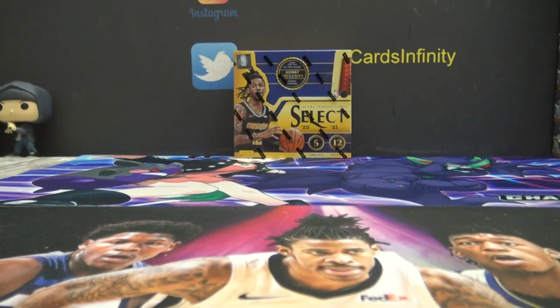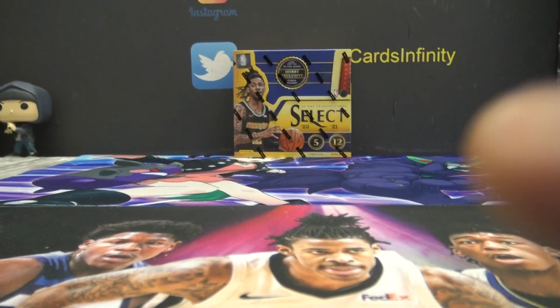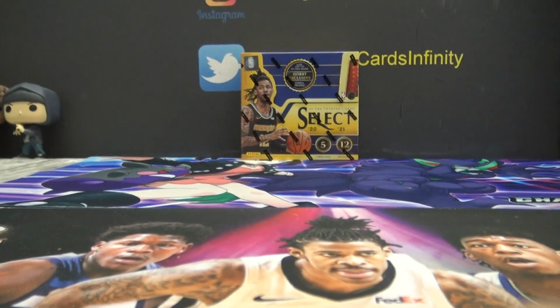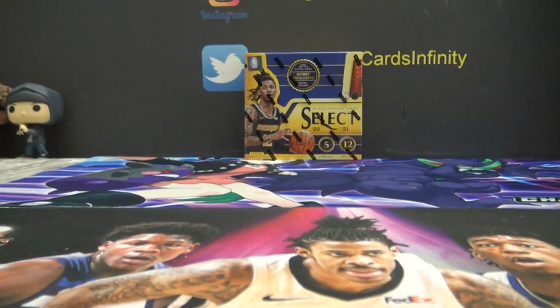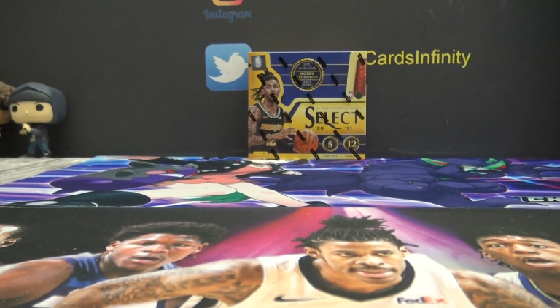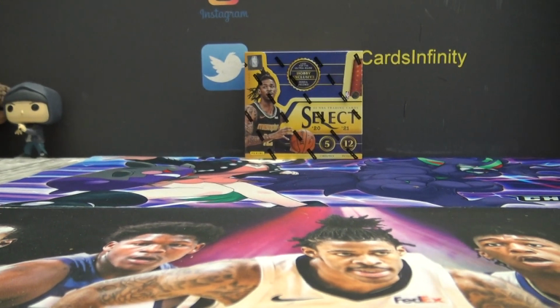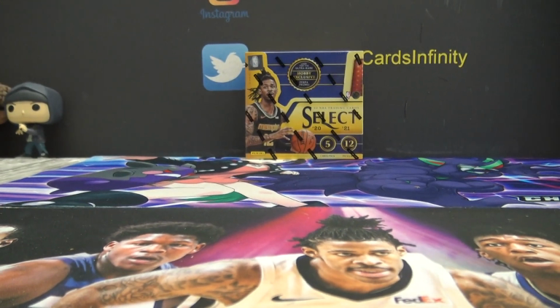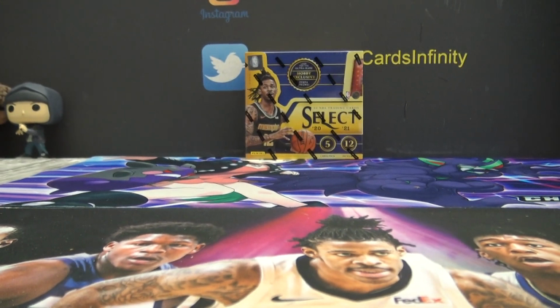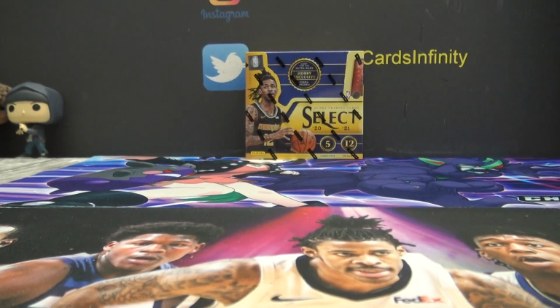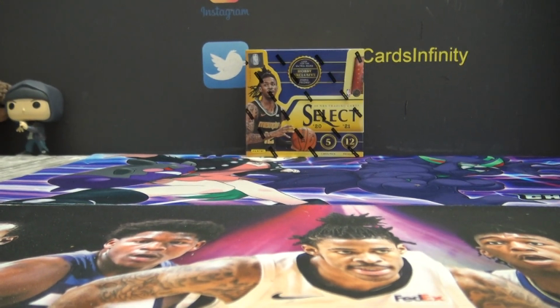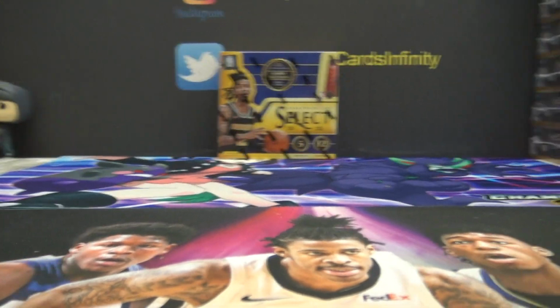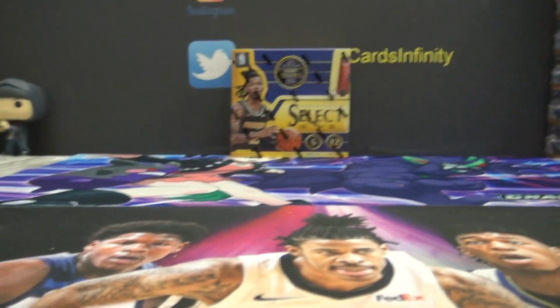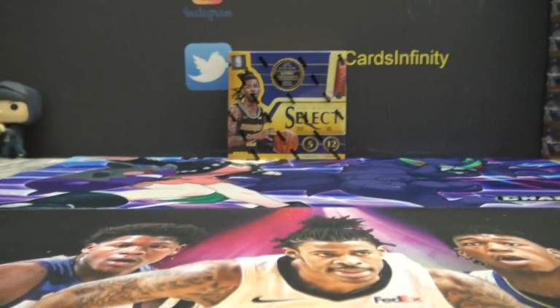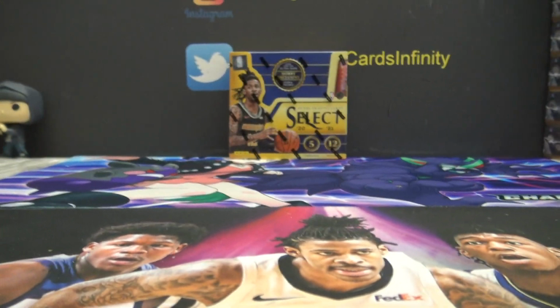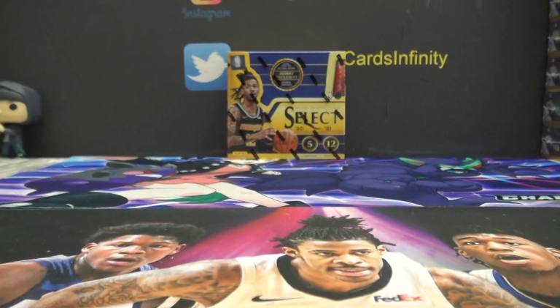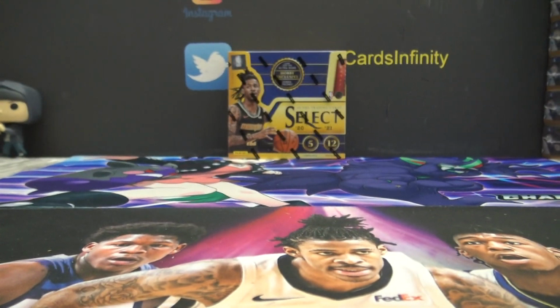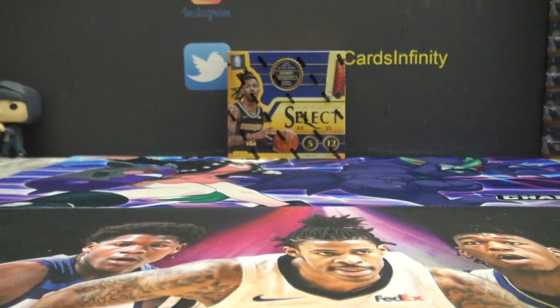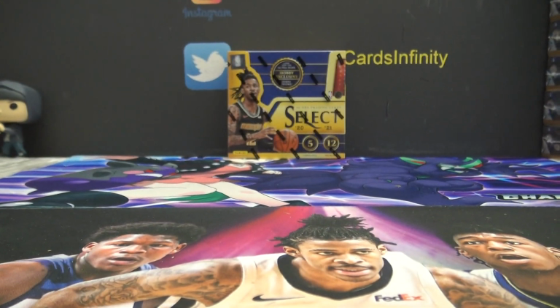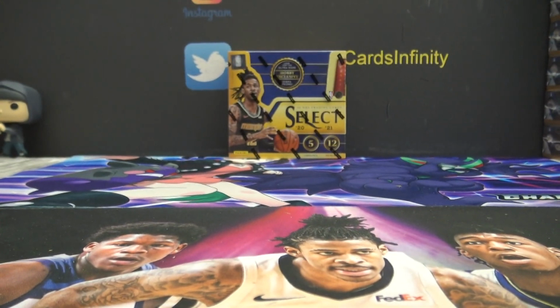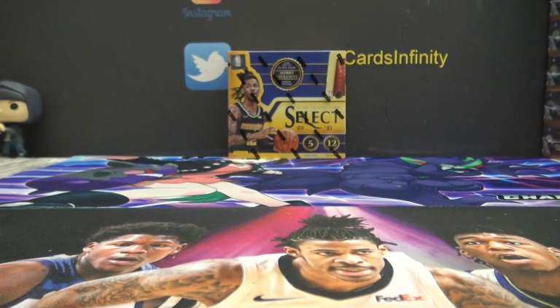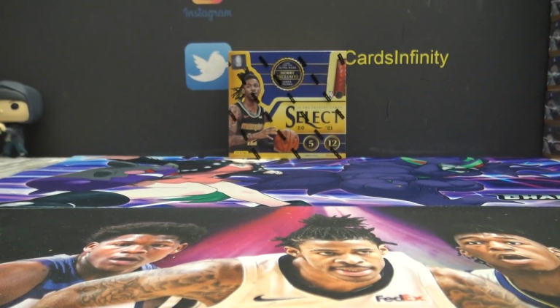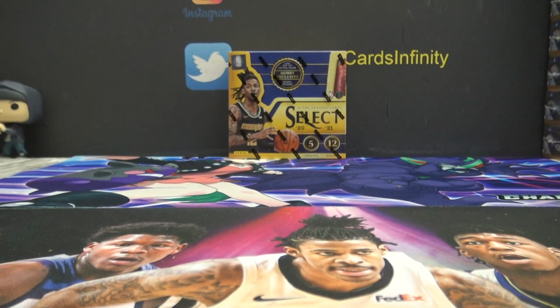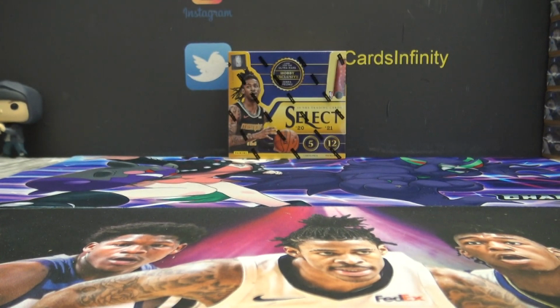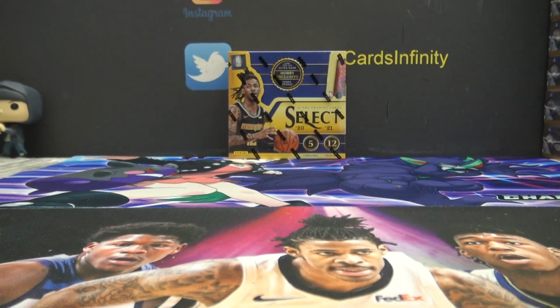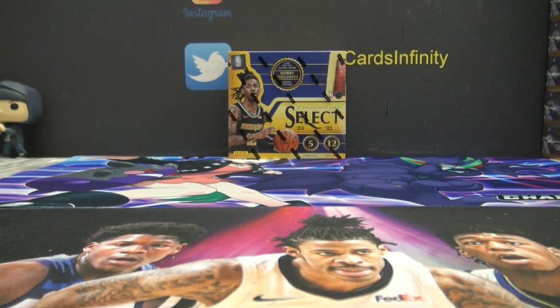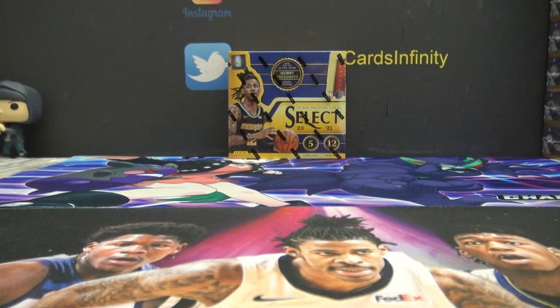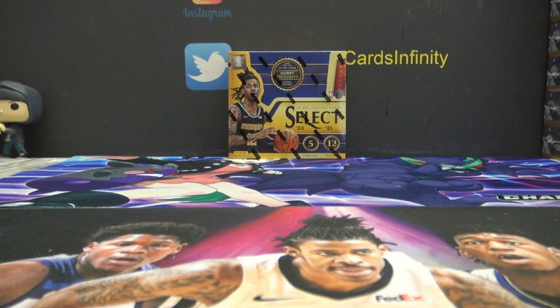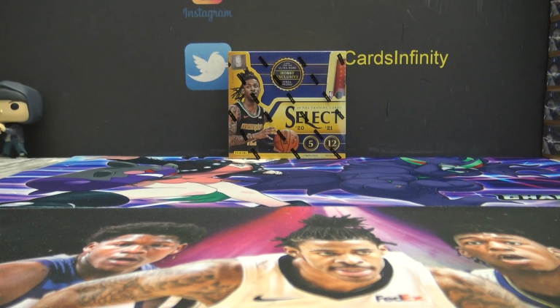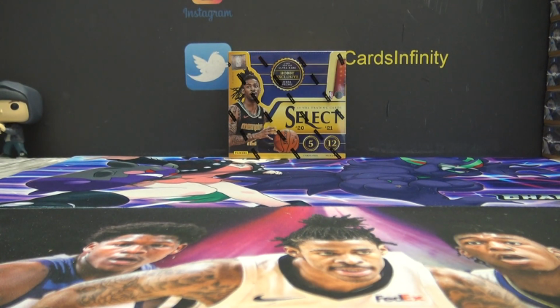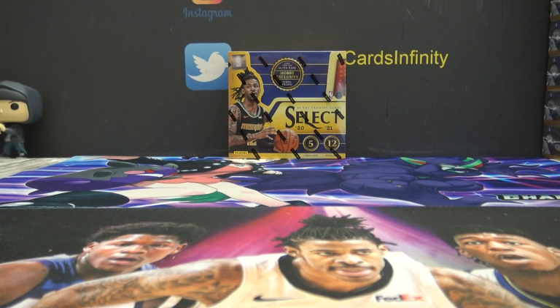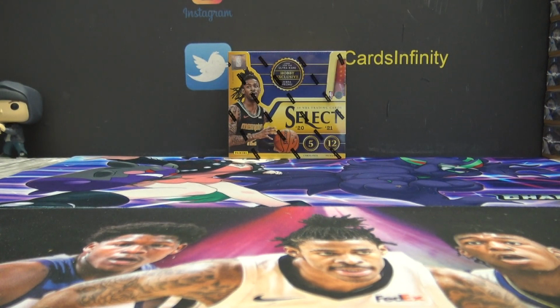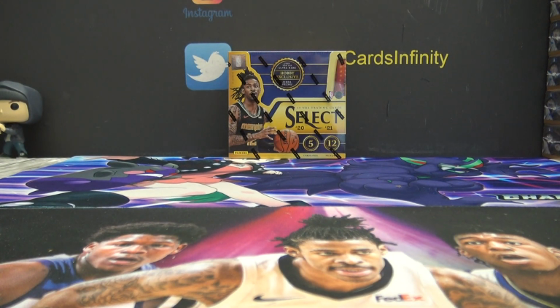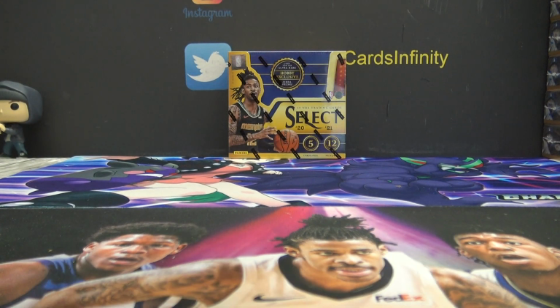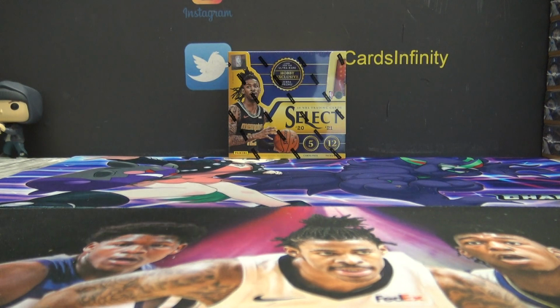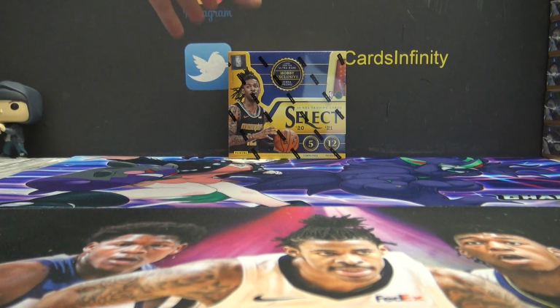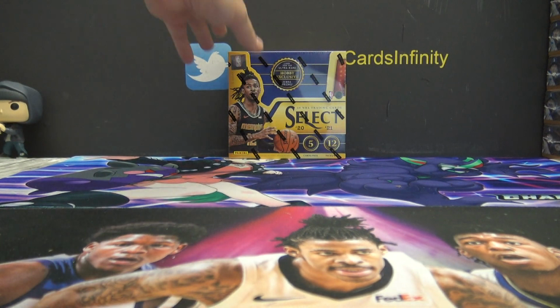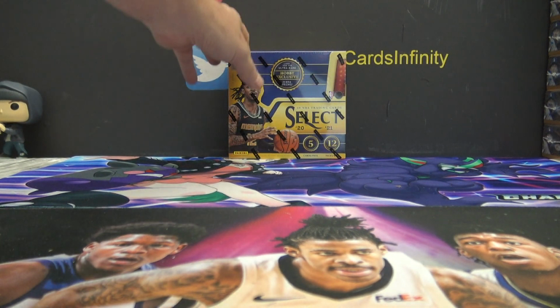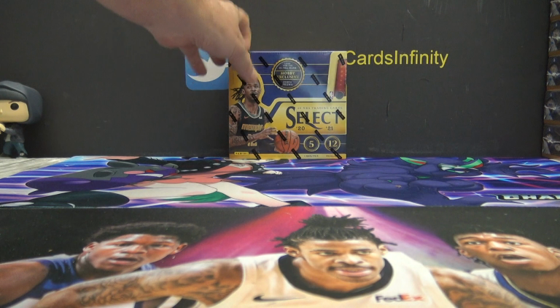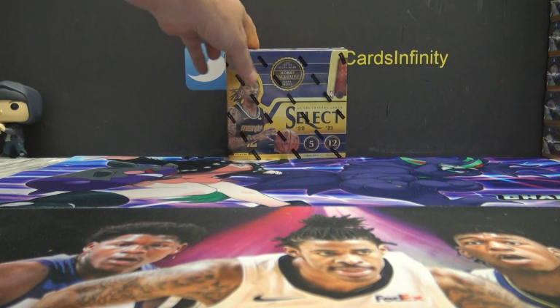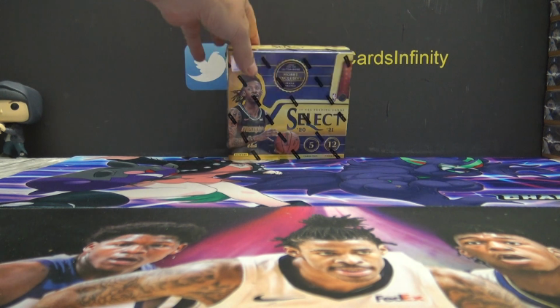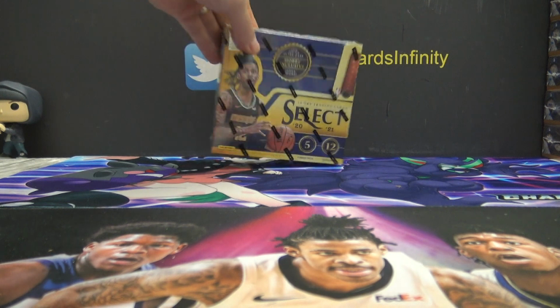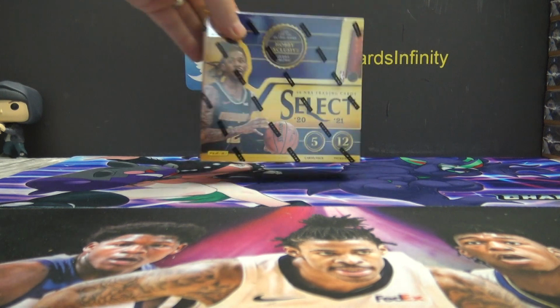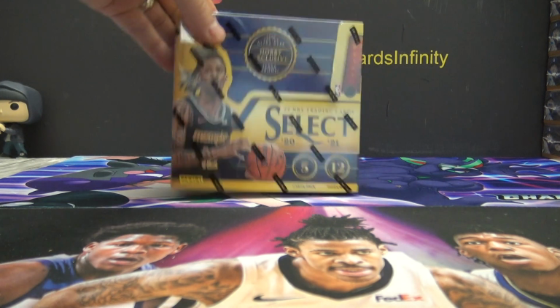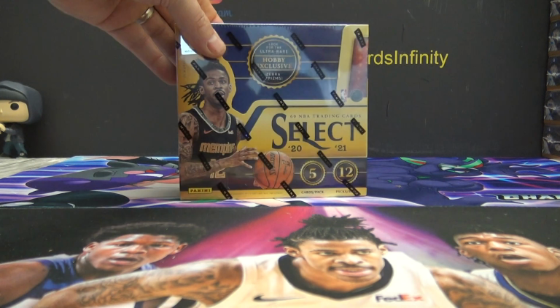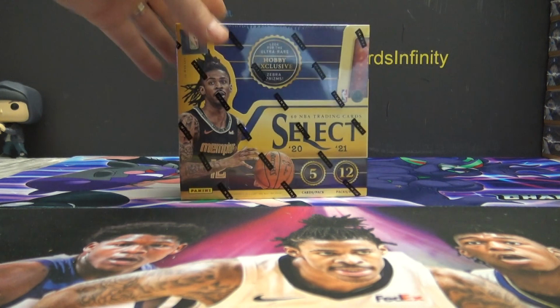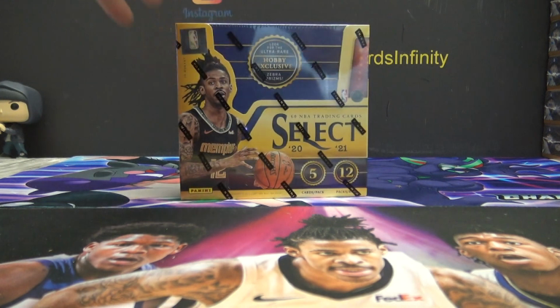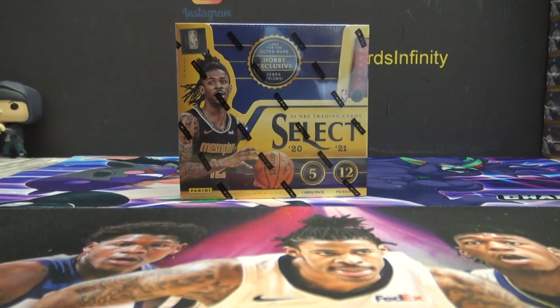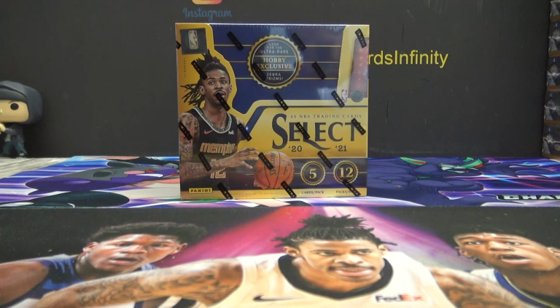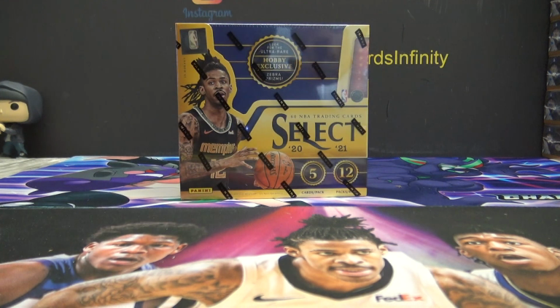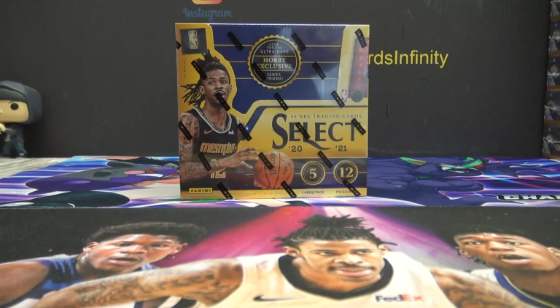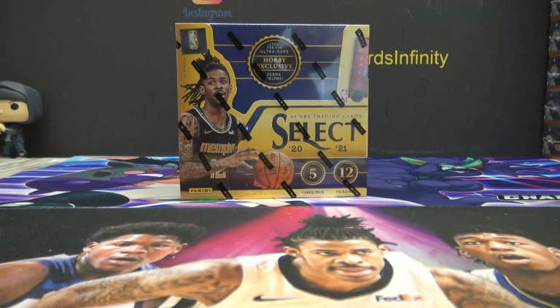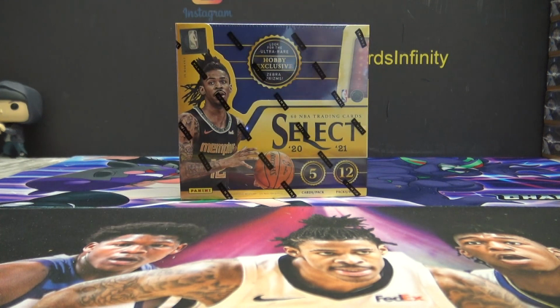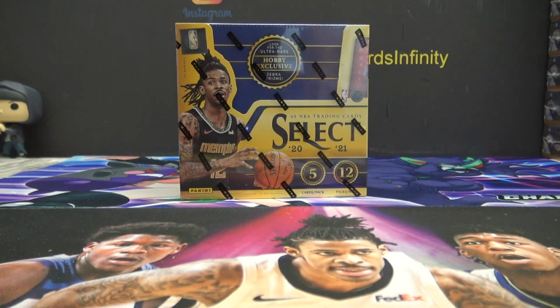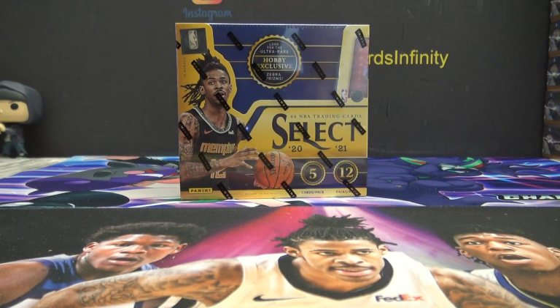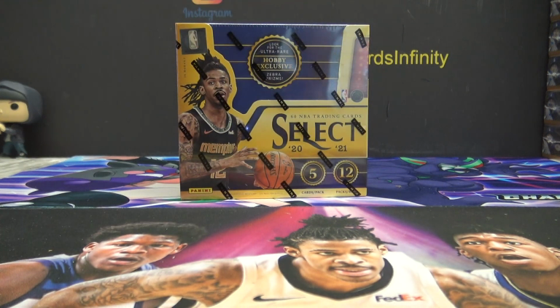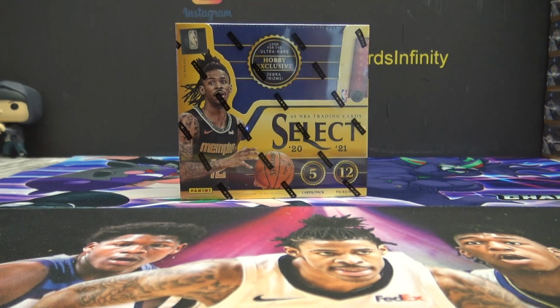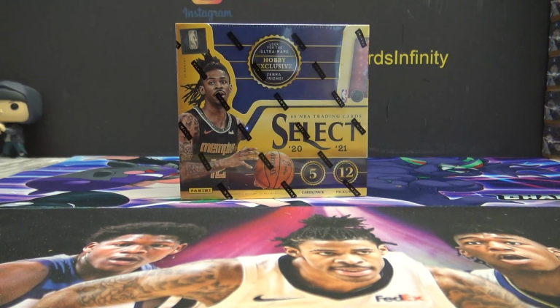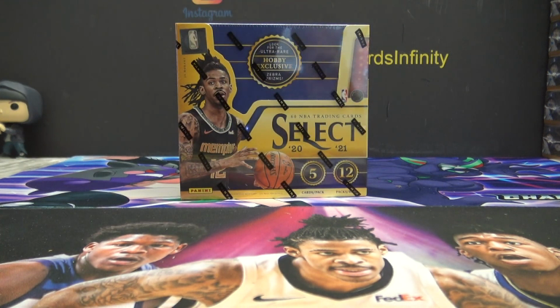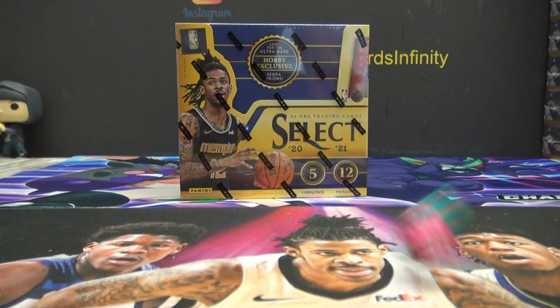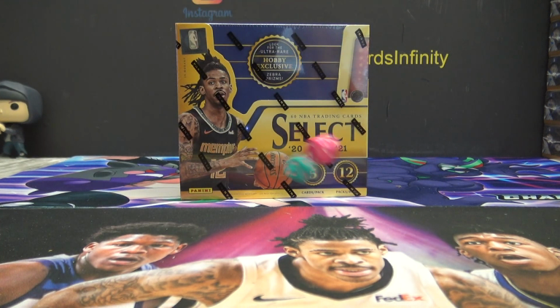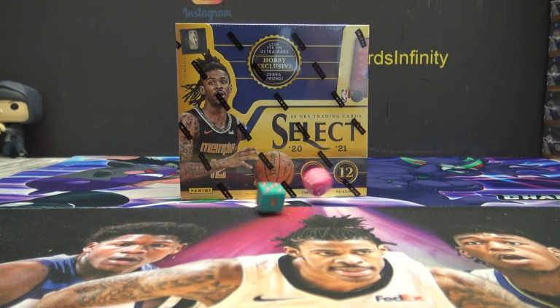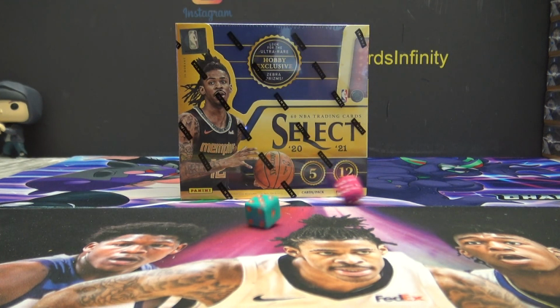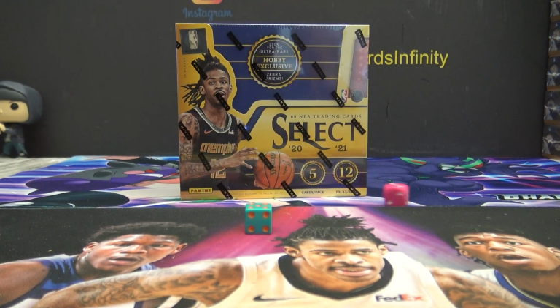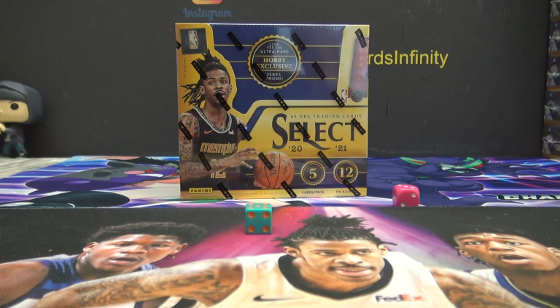Alright, we are back with the guys. People want to try round 3 — actually it's the last box I have right now. I'm trying to get some more Select Basketball.